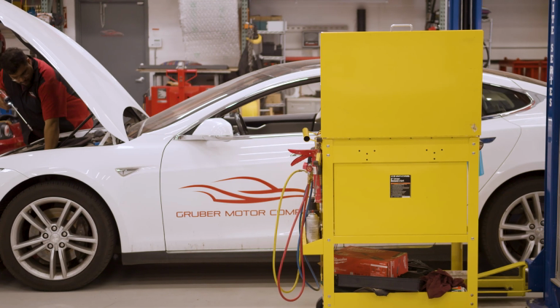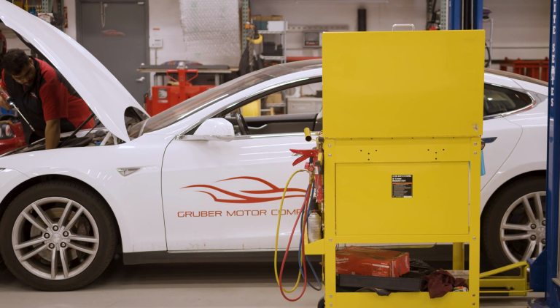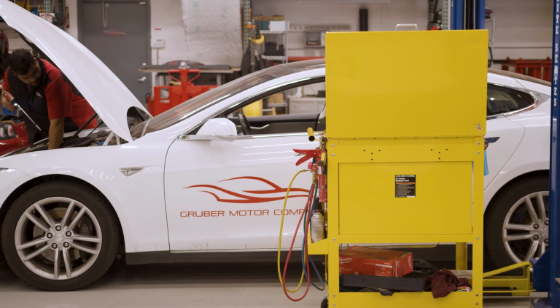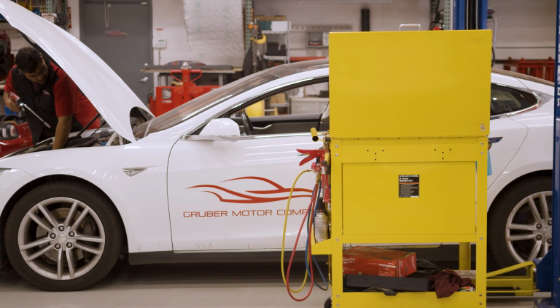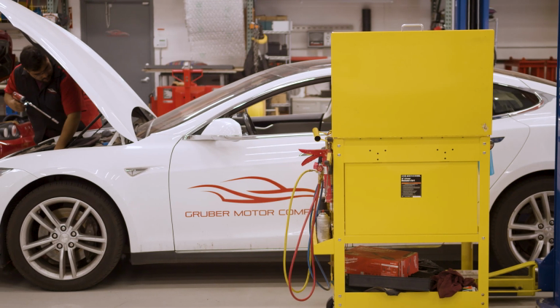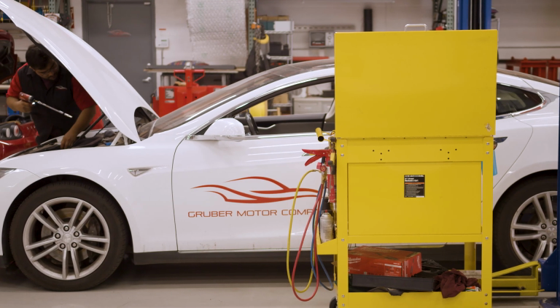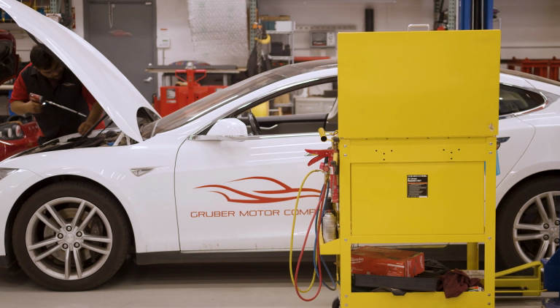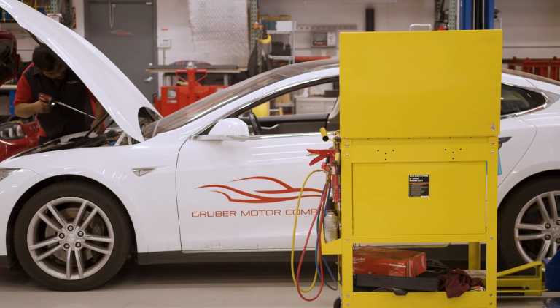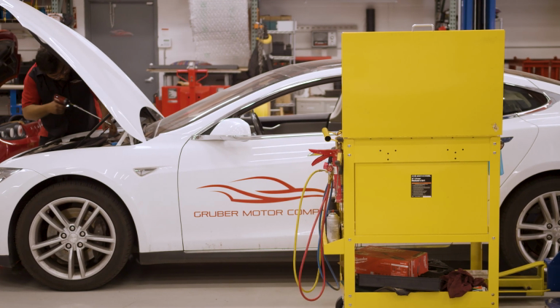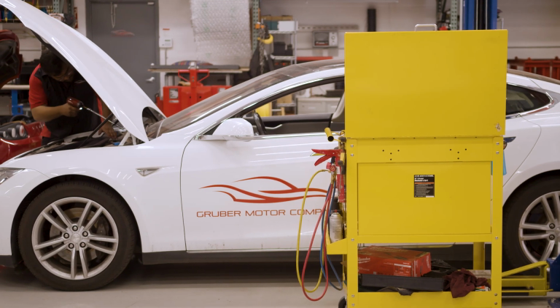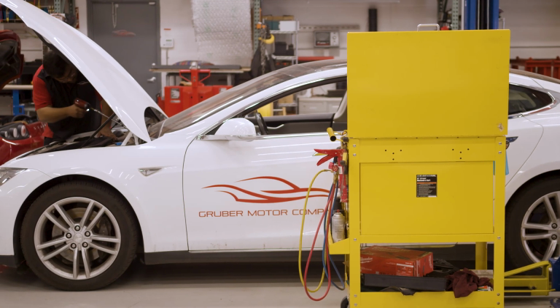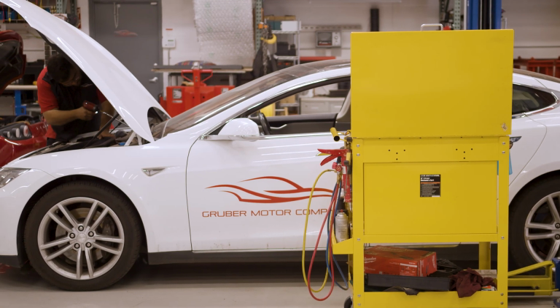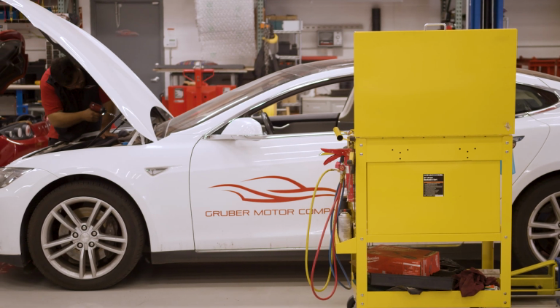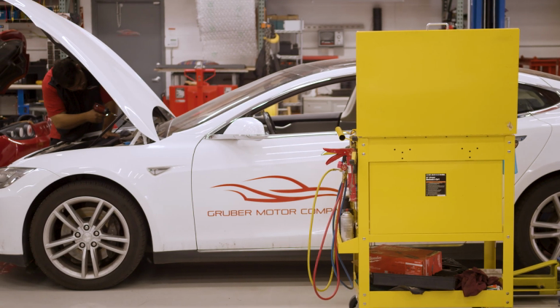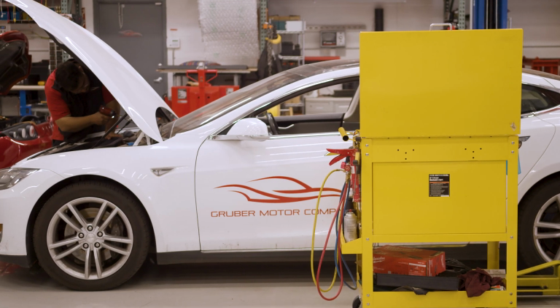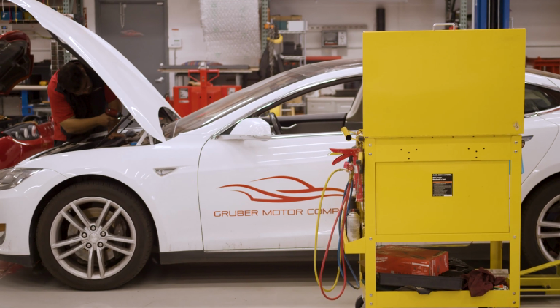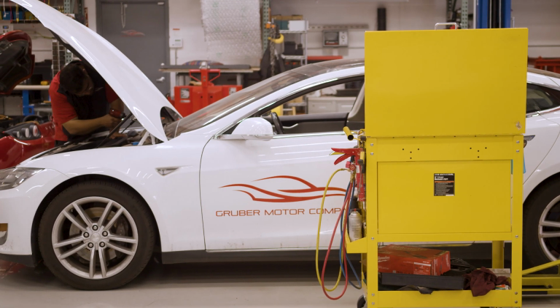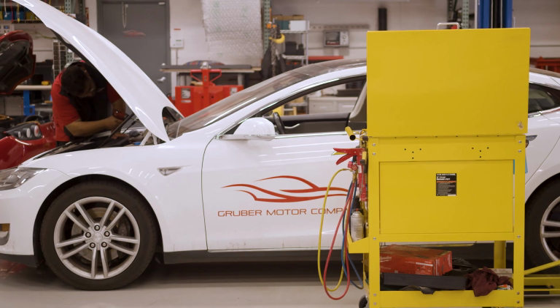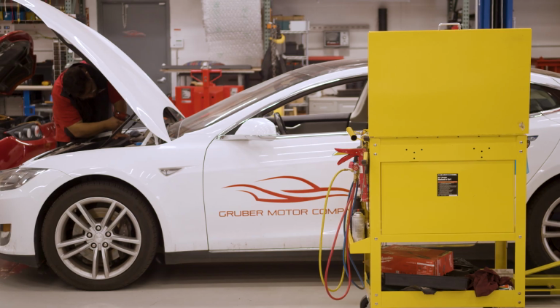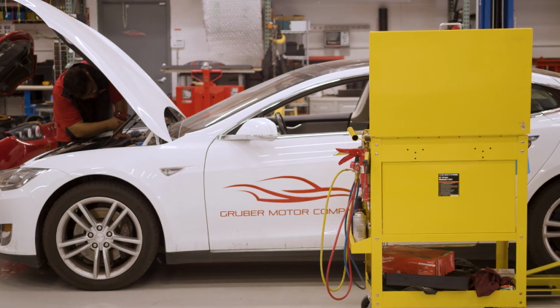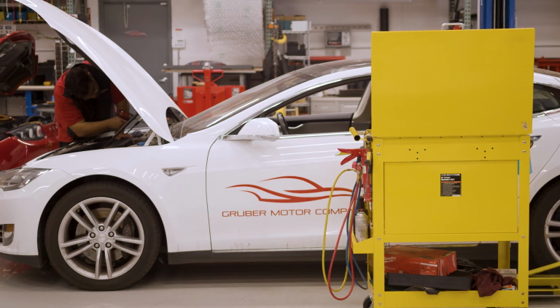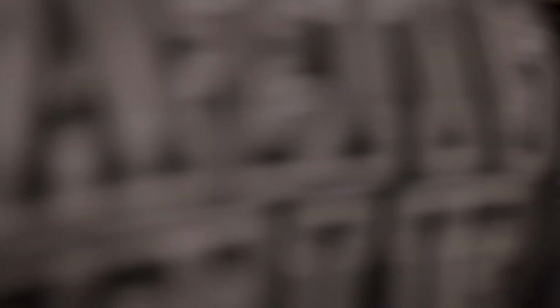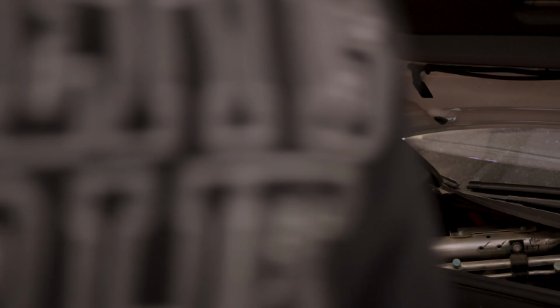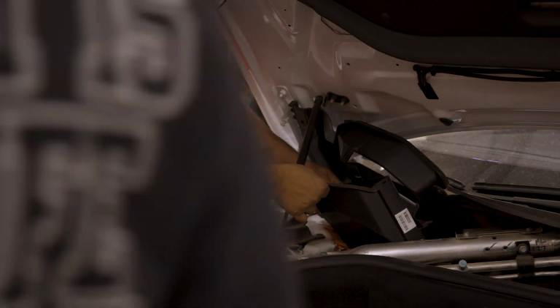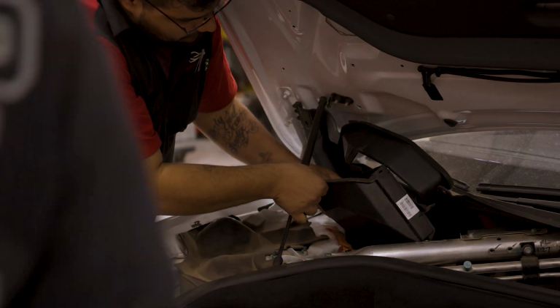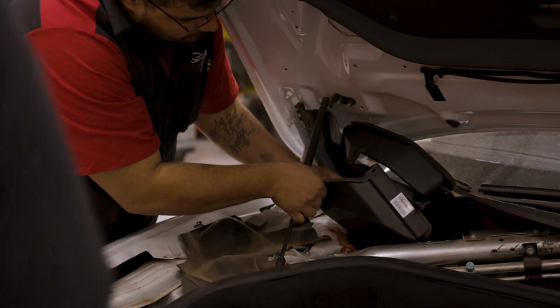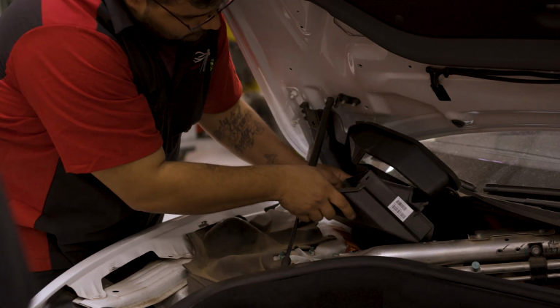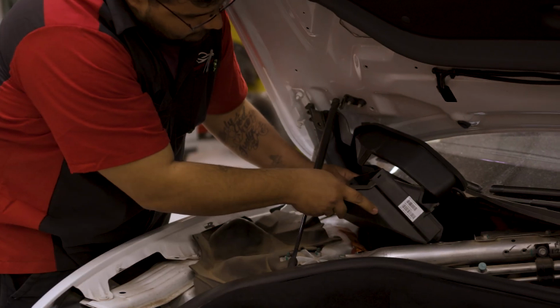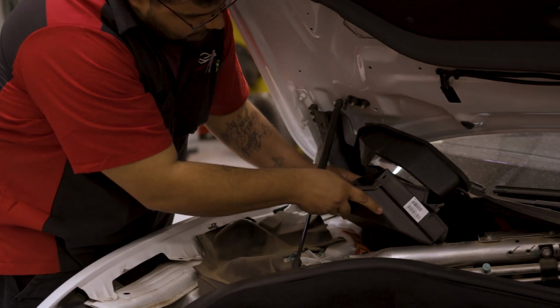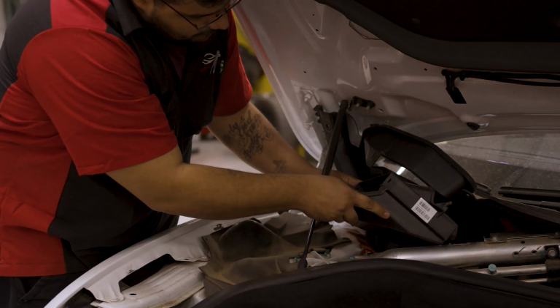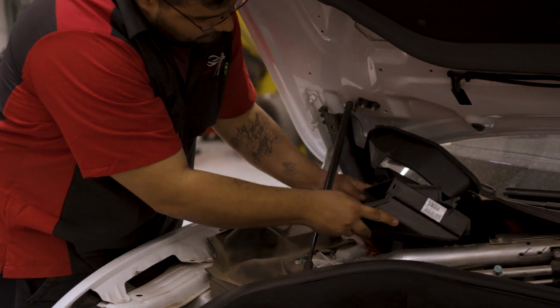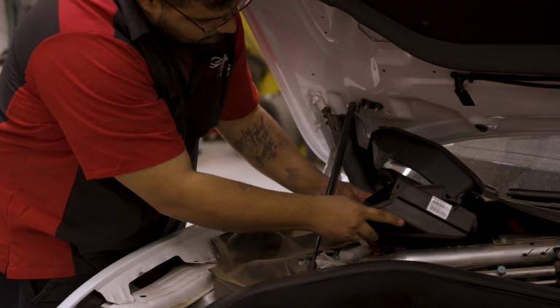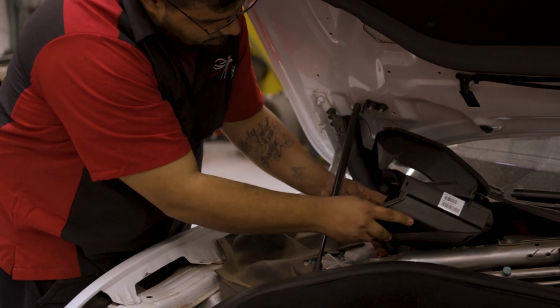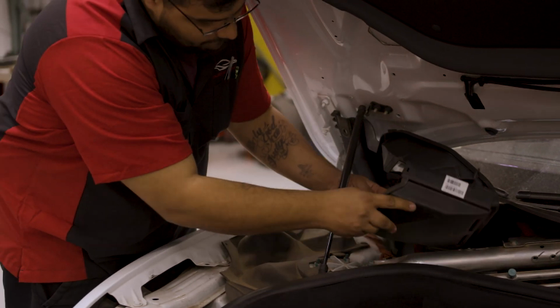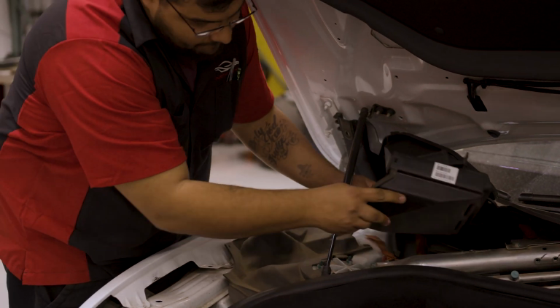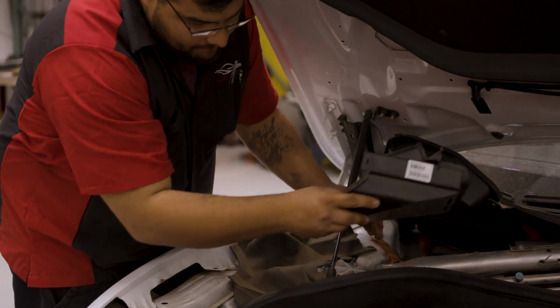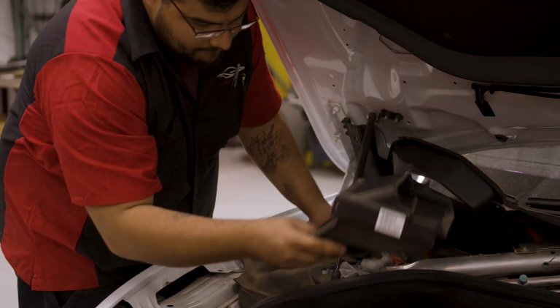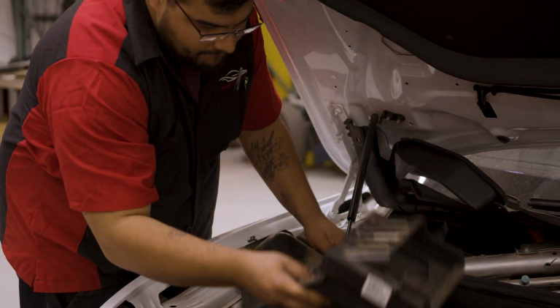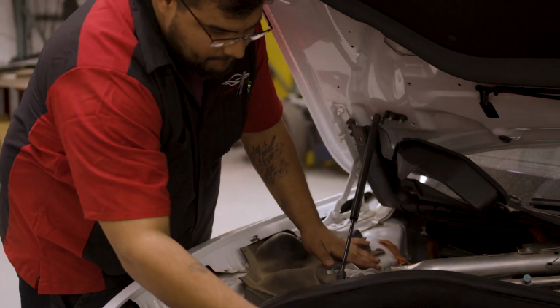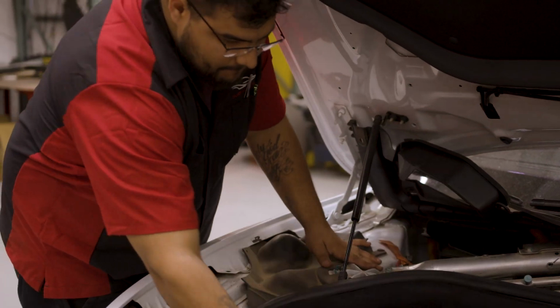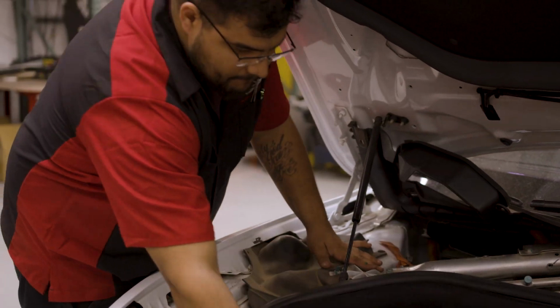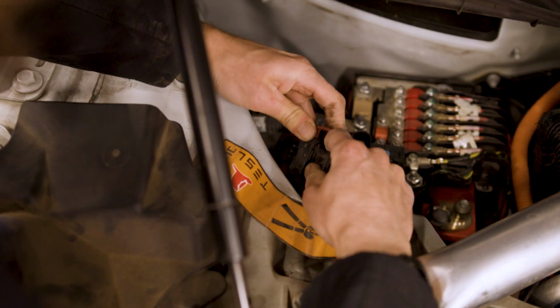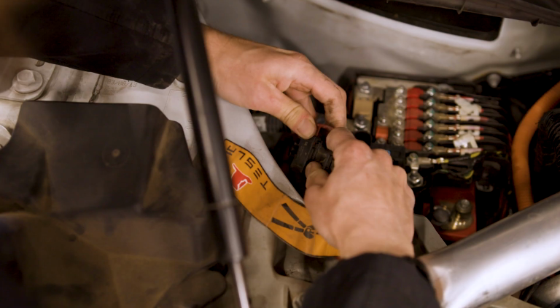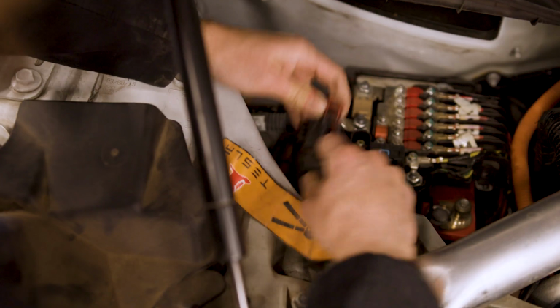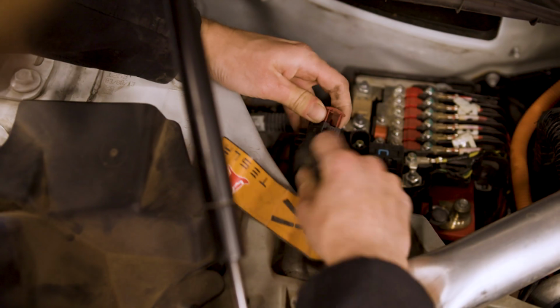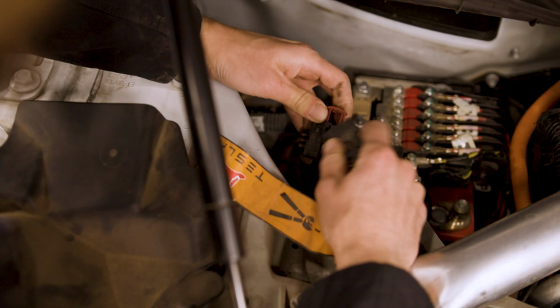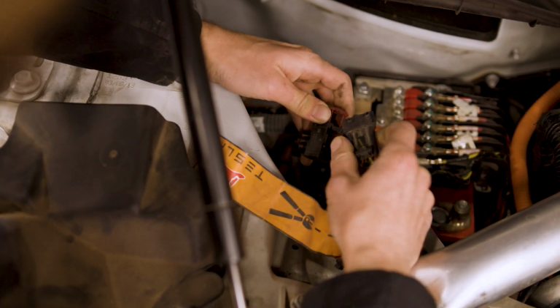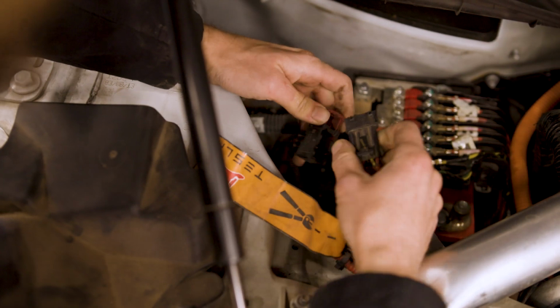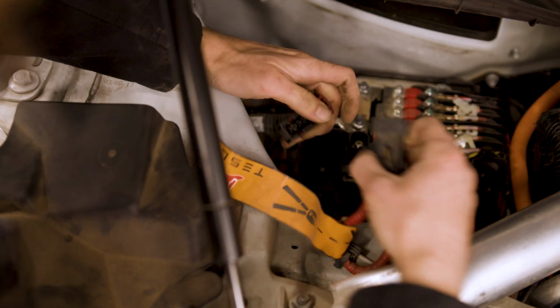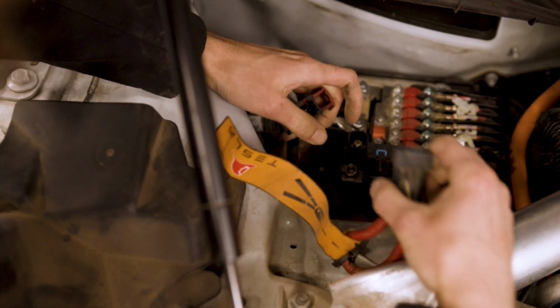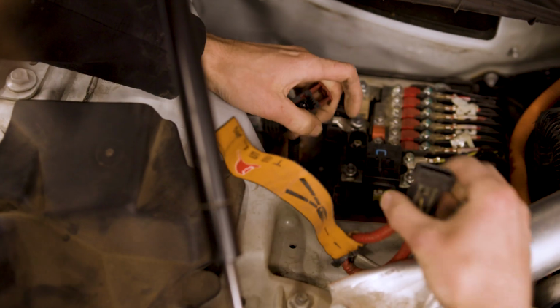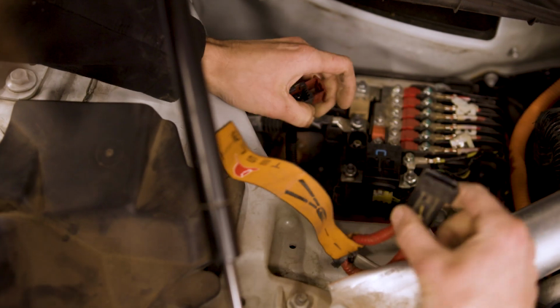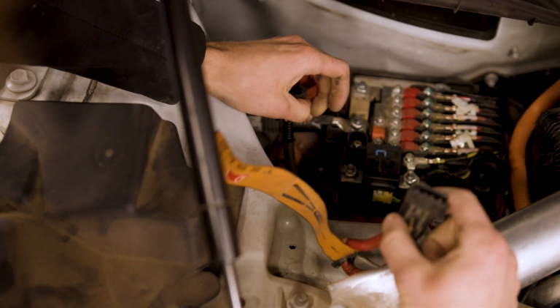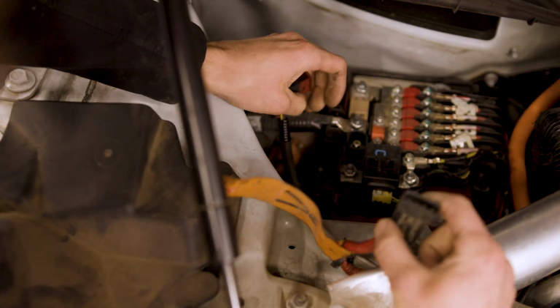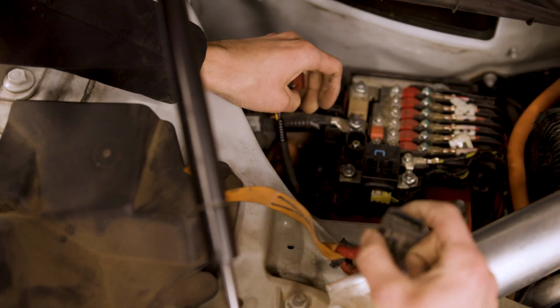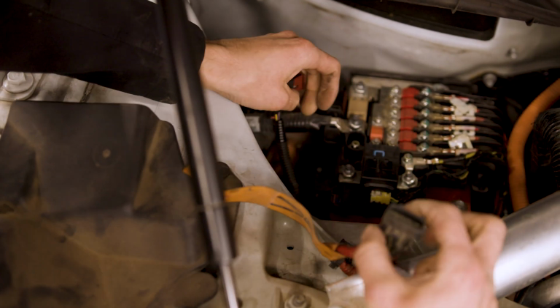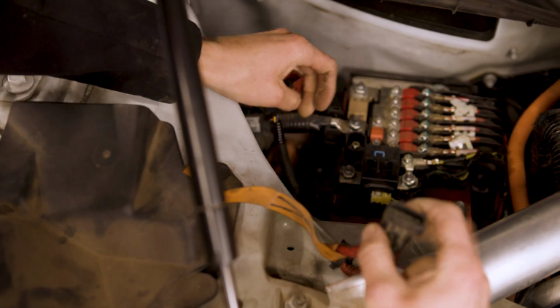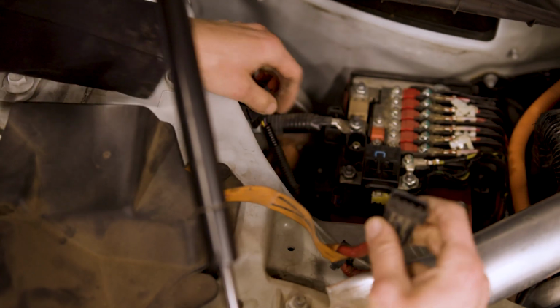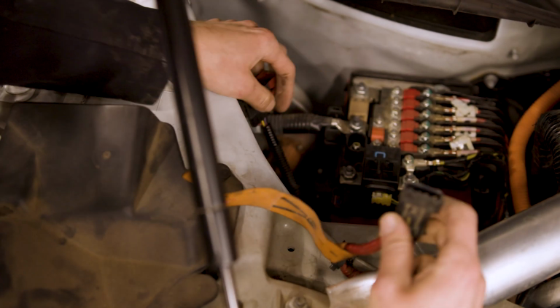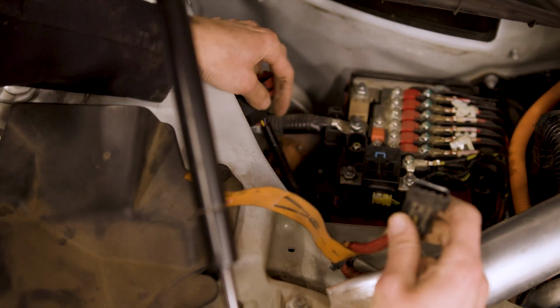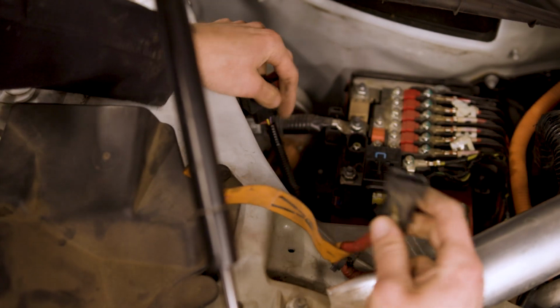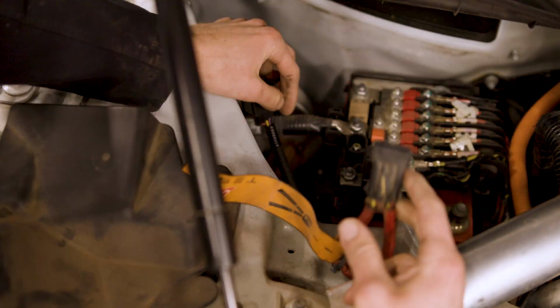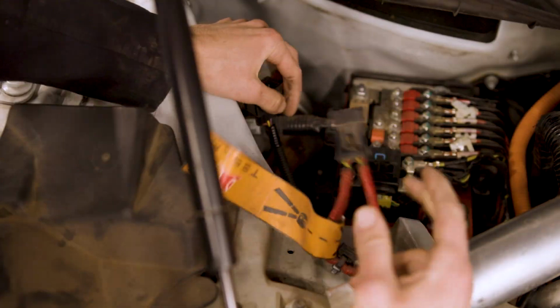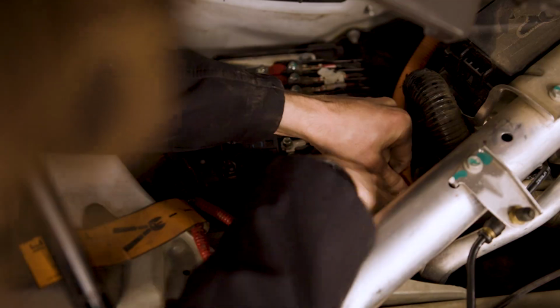We start by opening up the frunk and disabling the high voltage first responders loop and low voltage 12 volt battery cable.